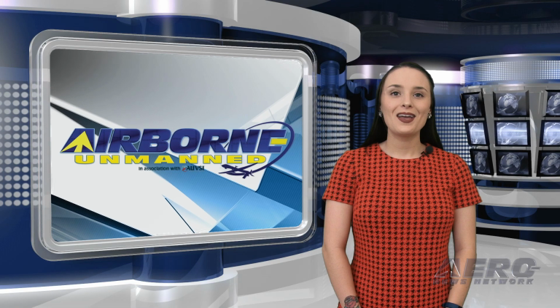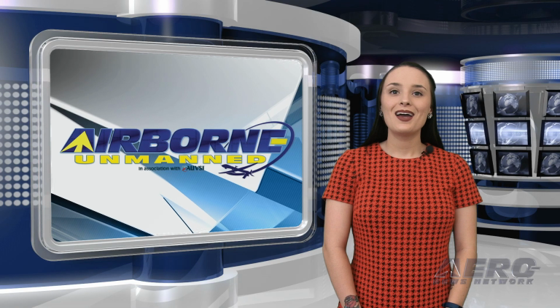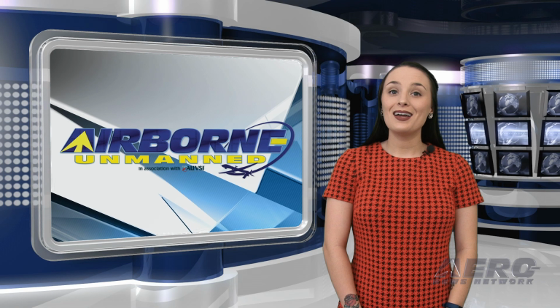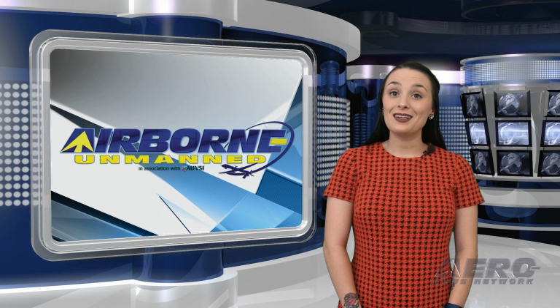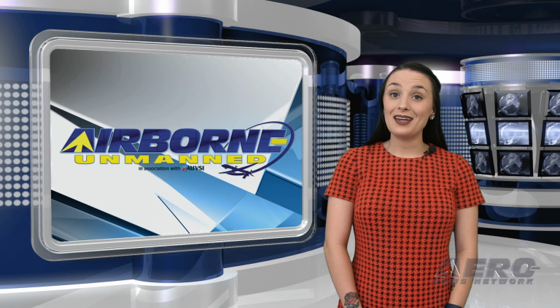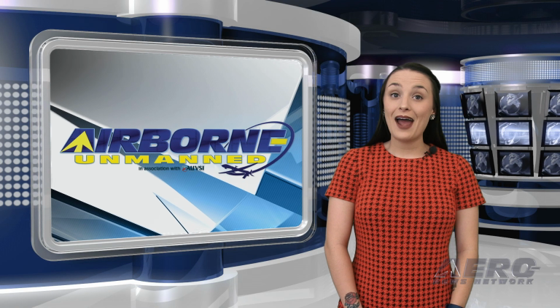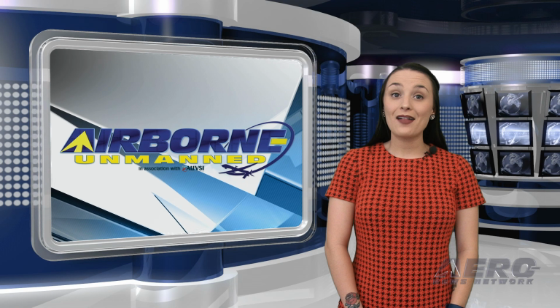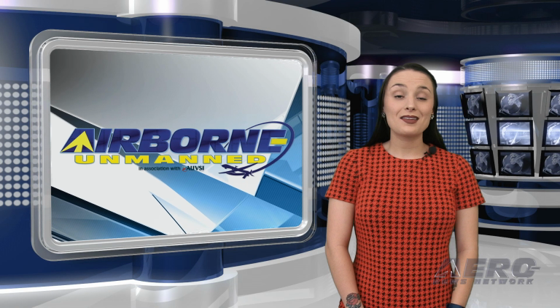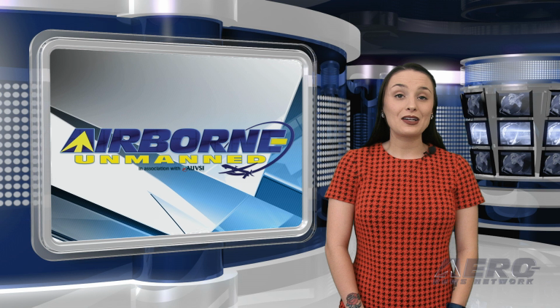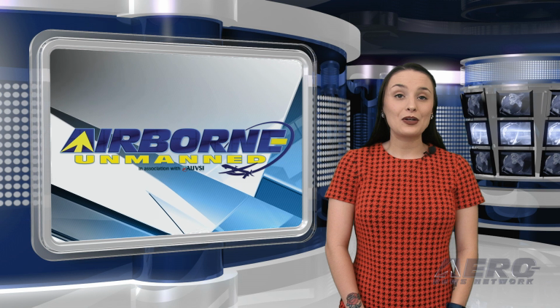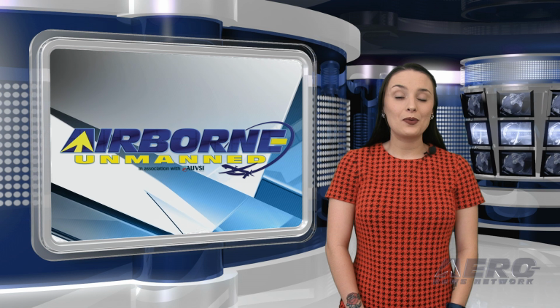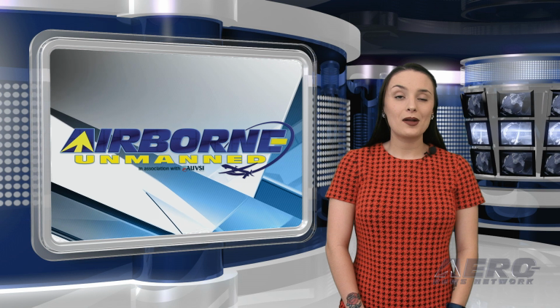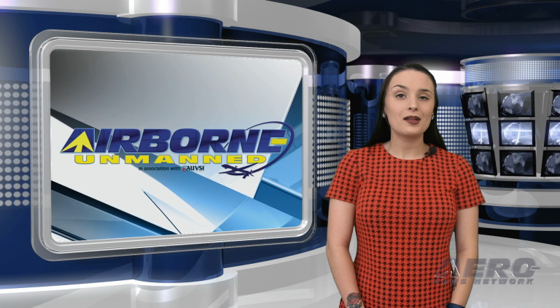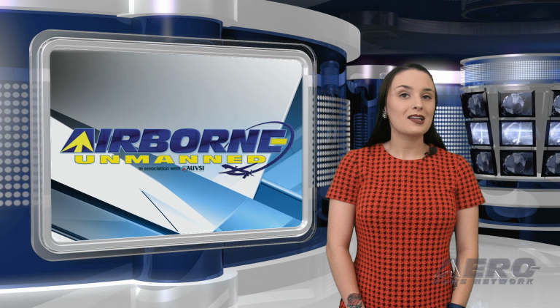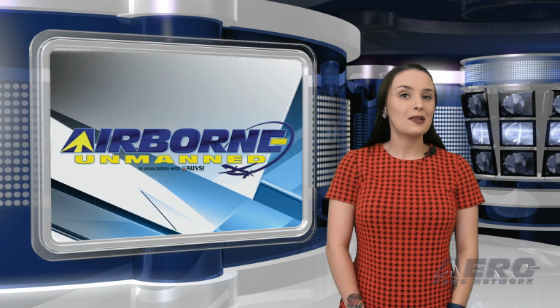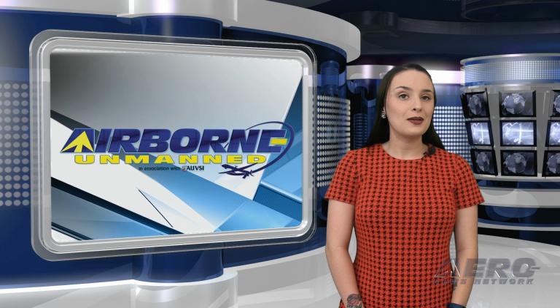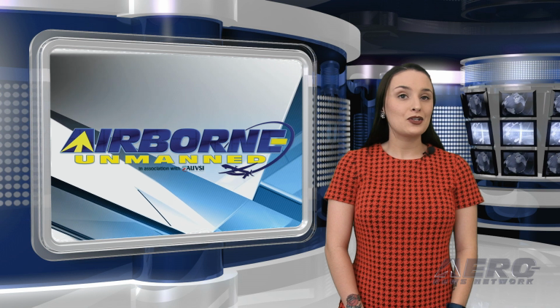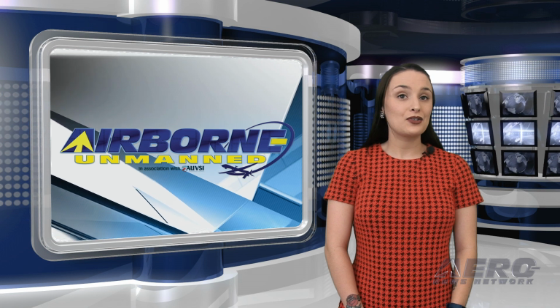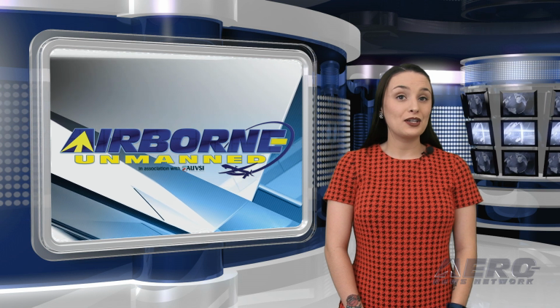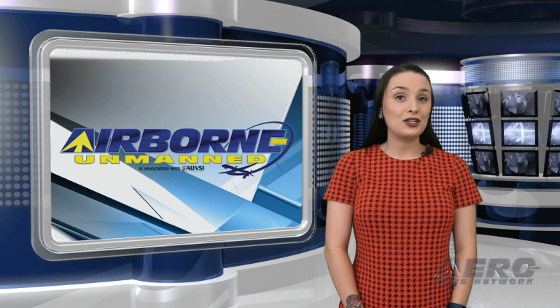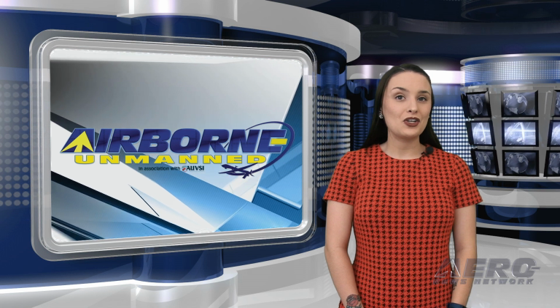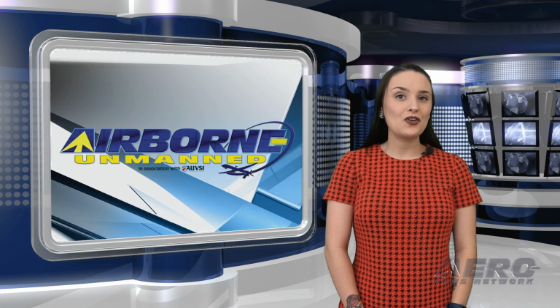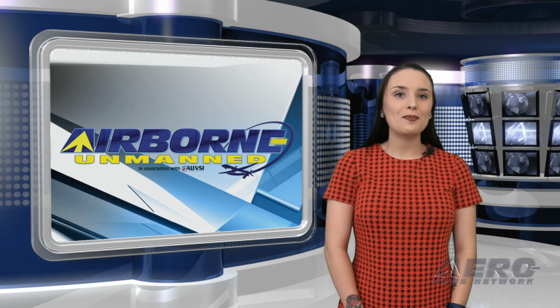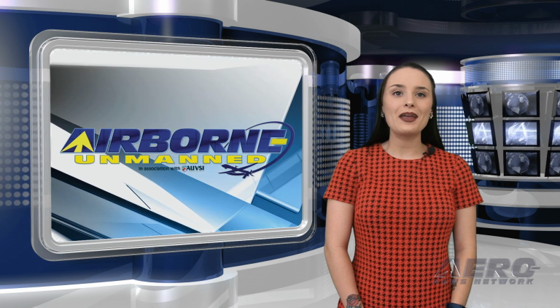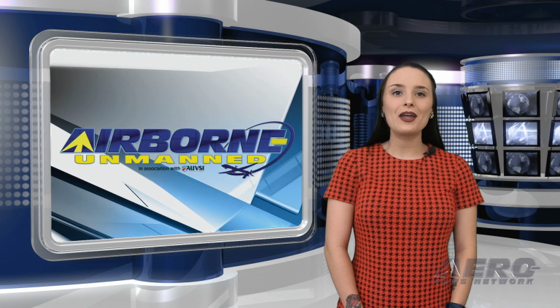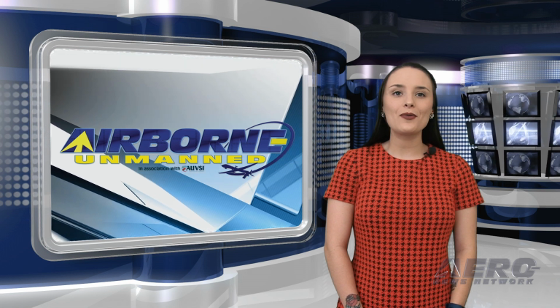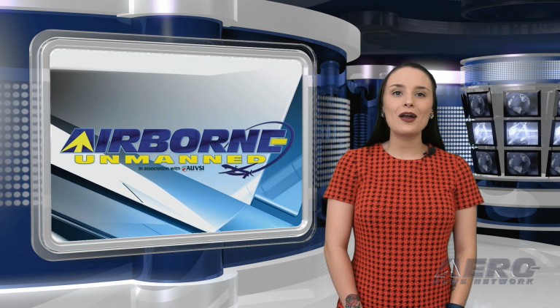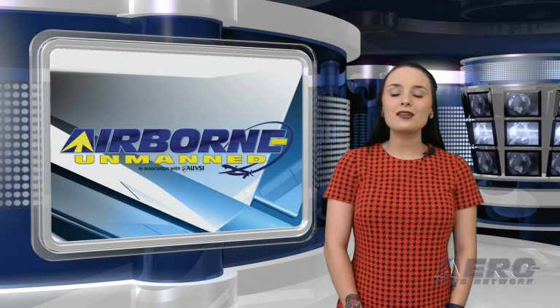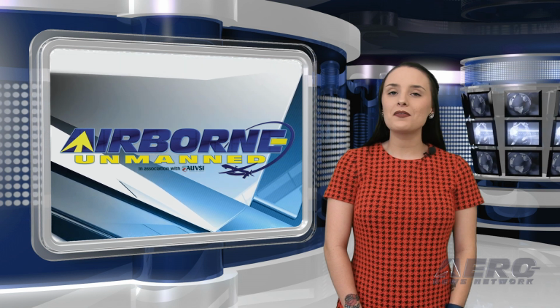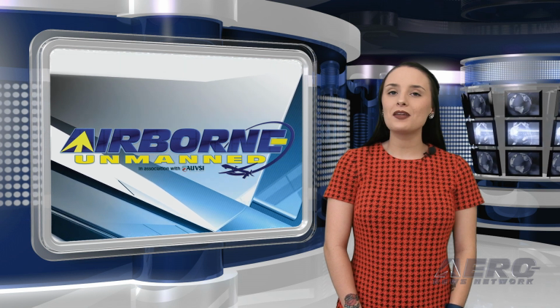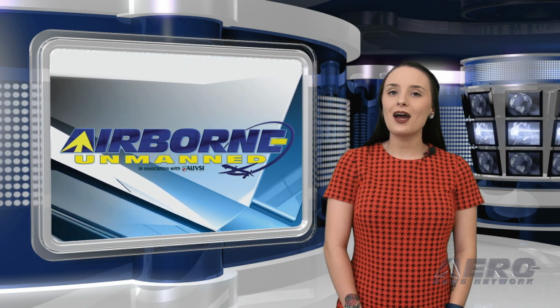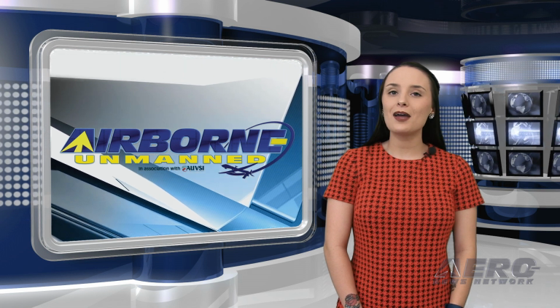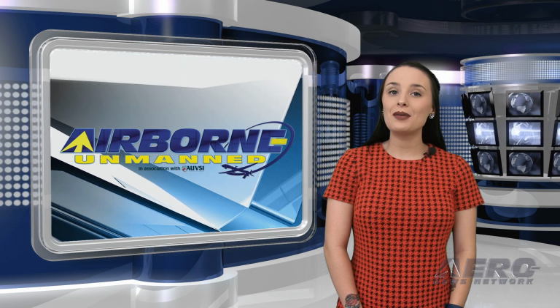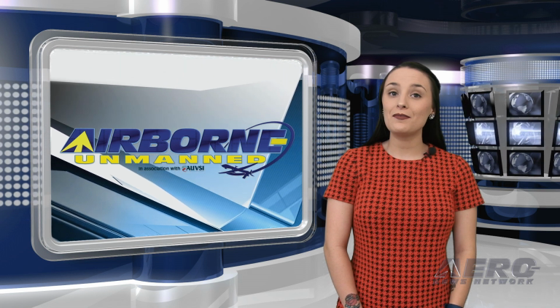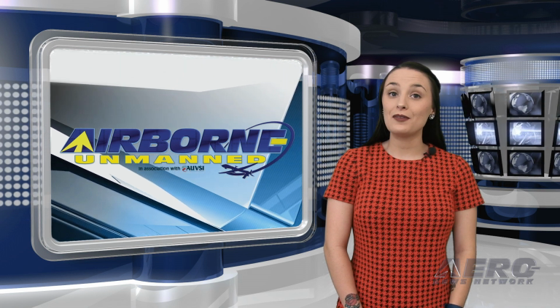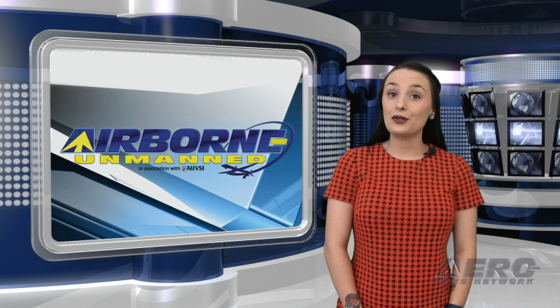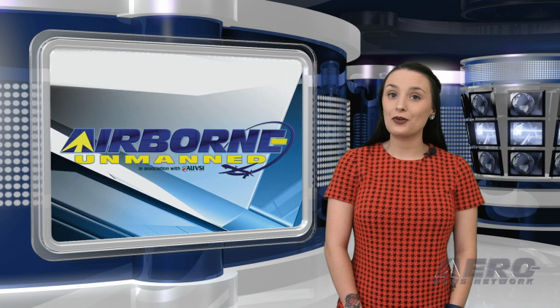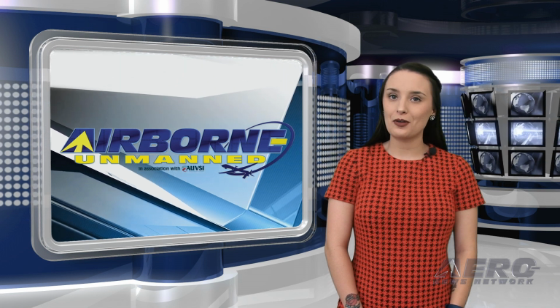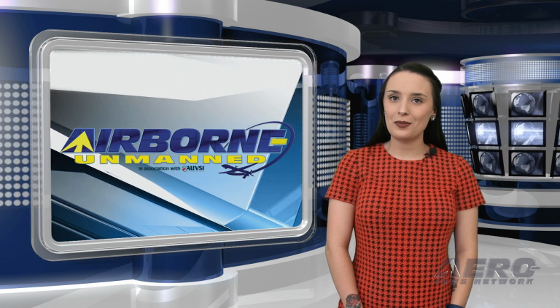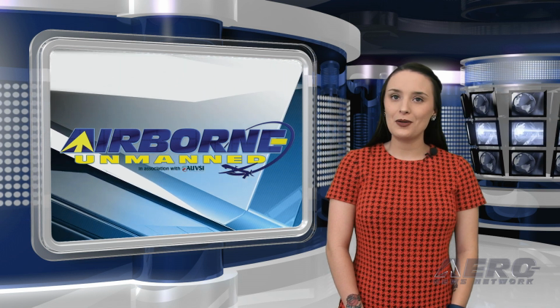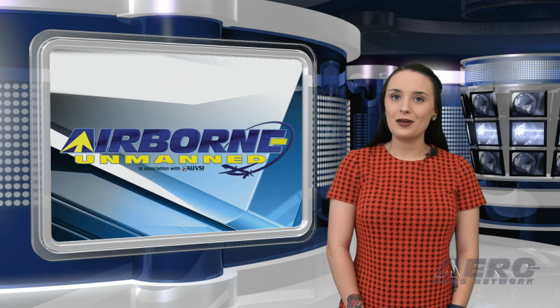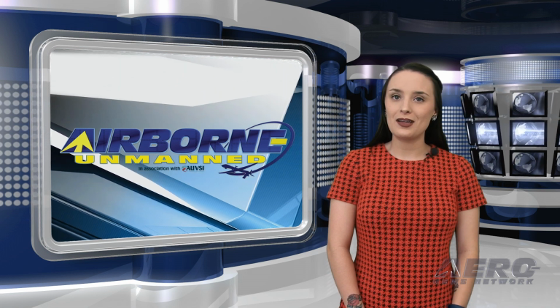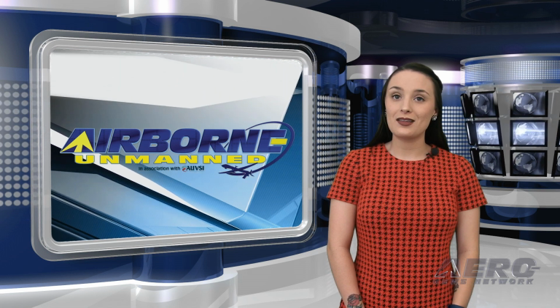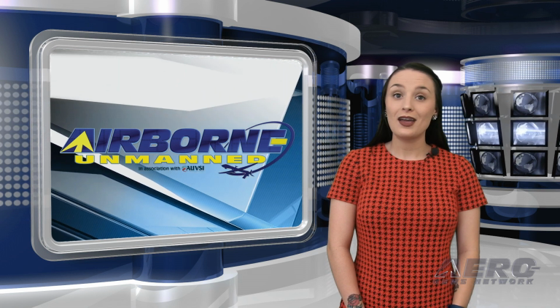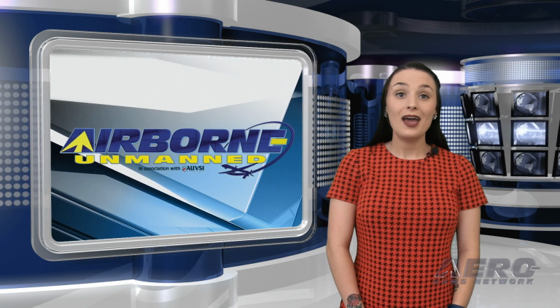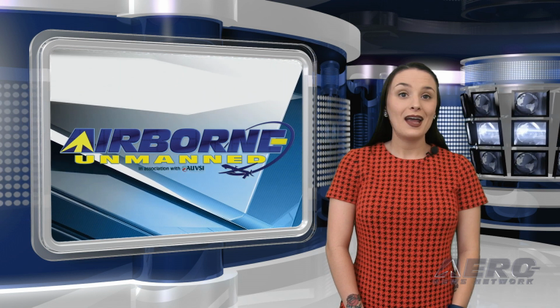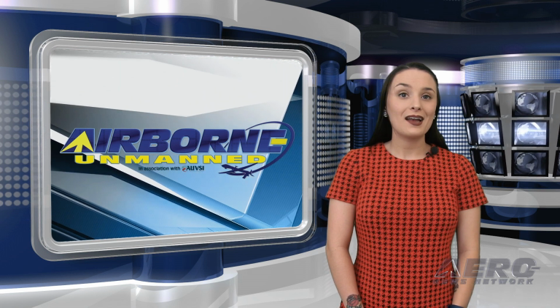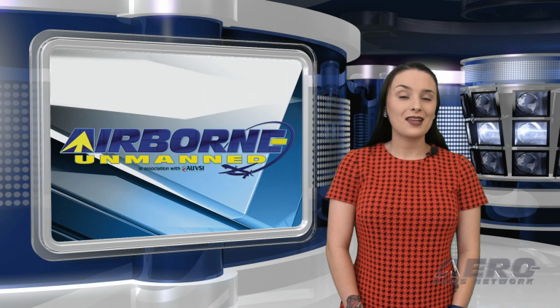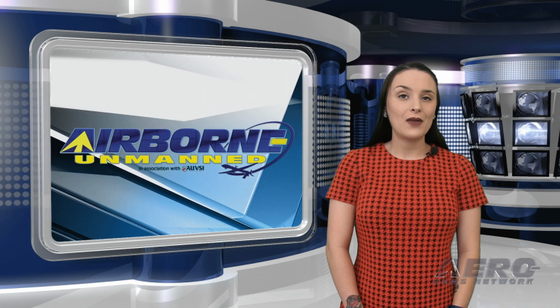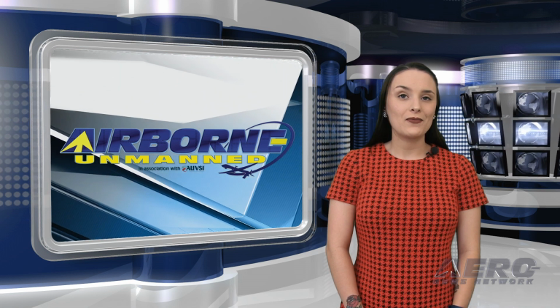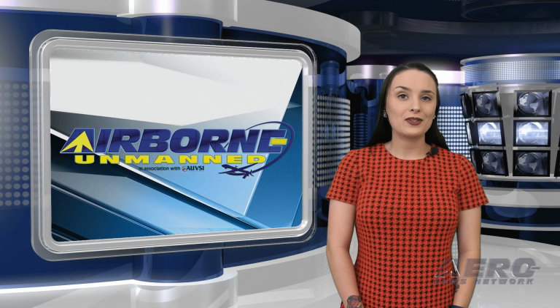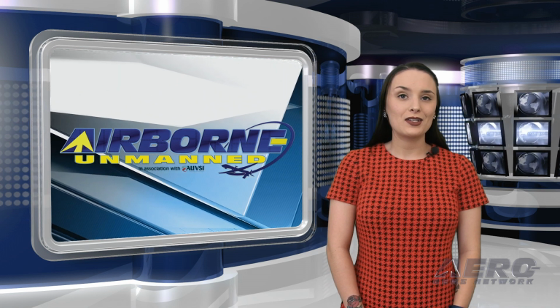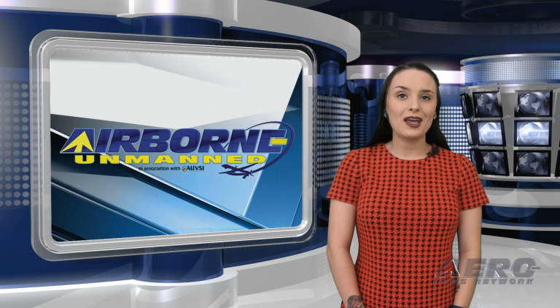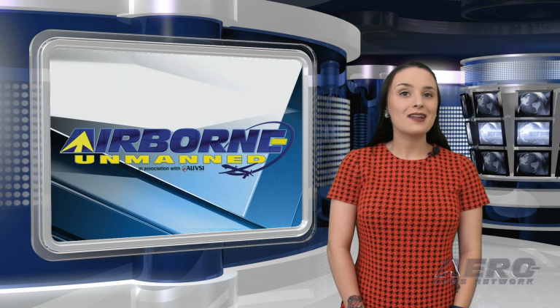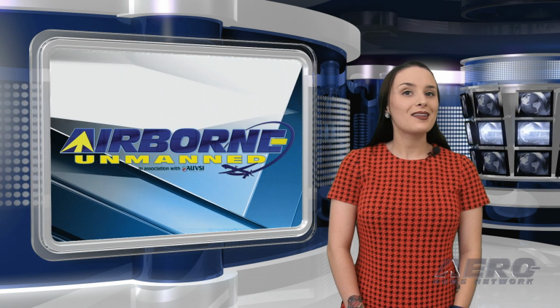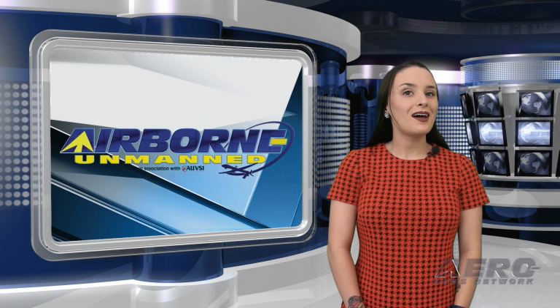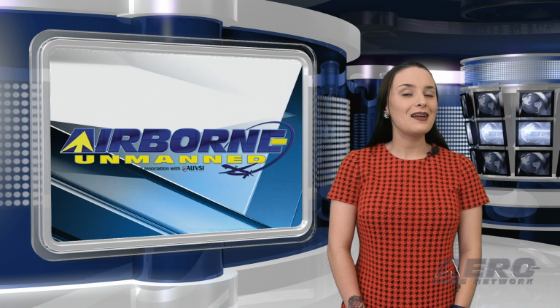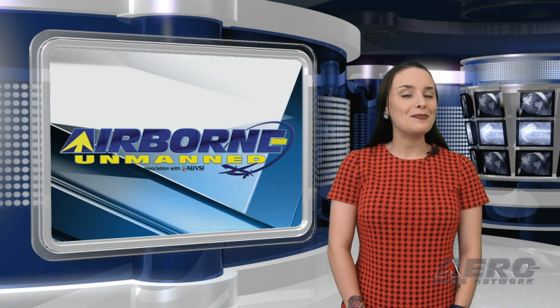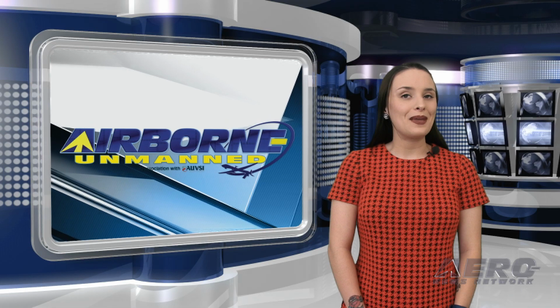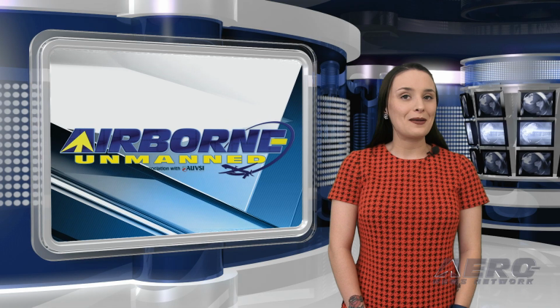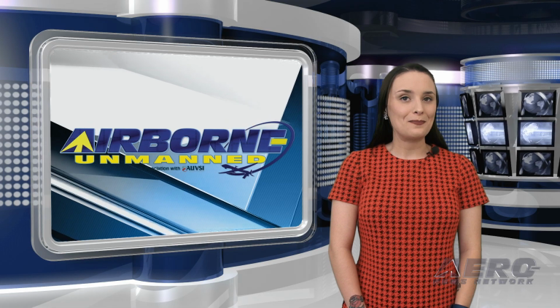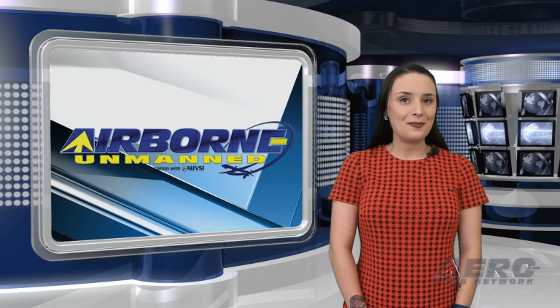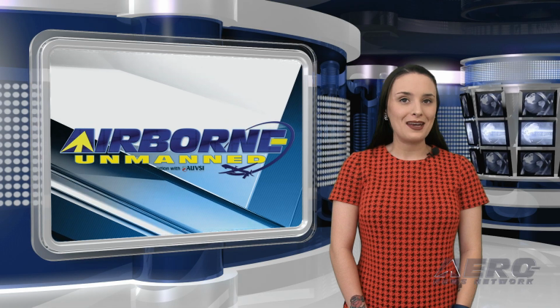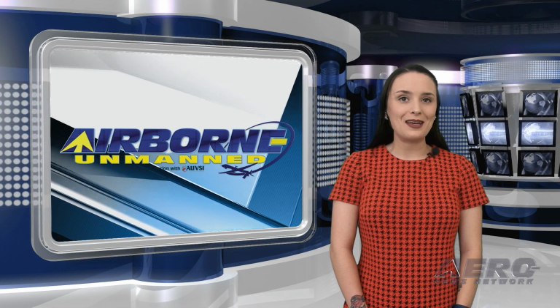Now let's take a quick look at some interesting news making rounds in the unmanned vehicle communities. It's time for today's Unmanned Minute.